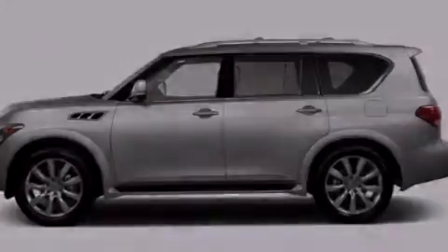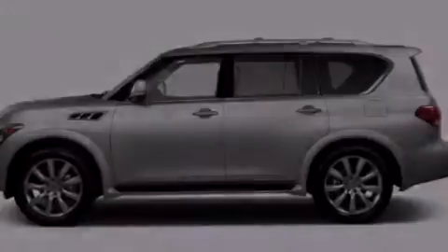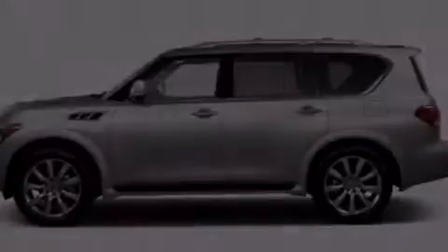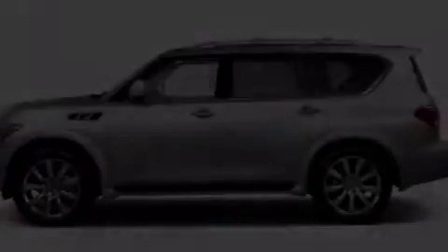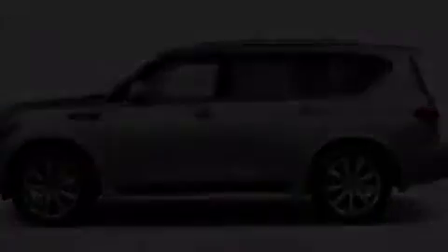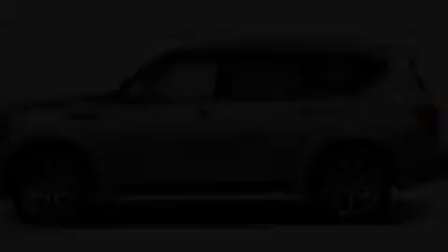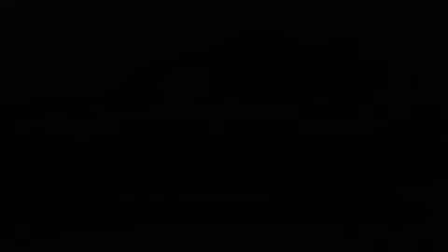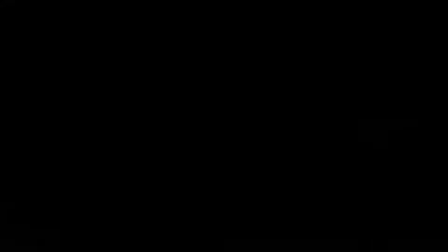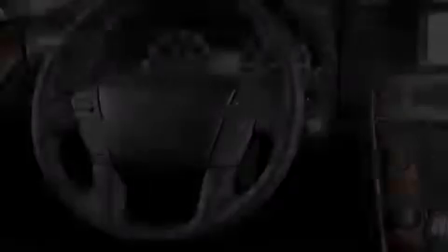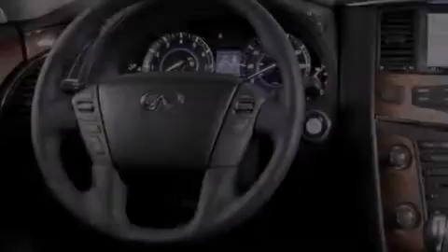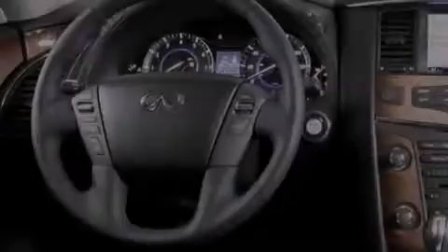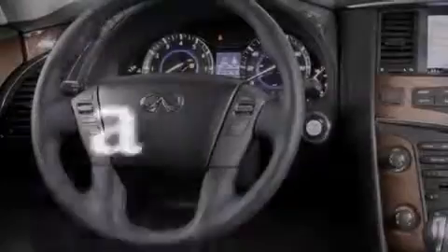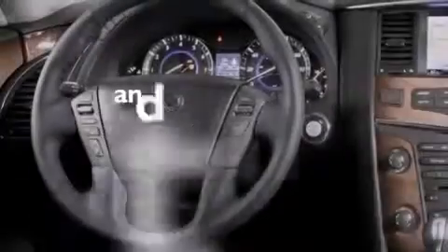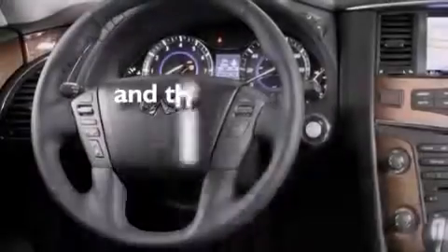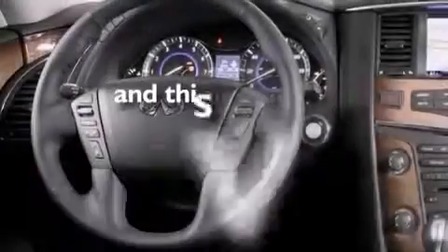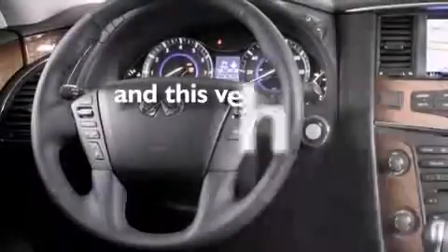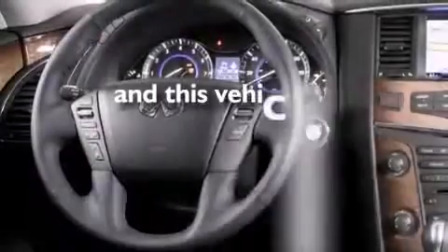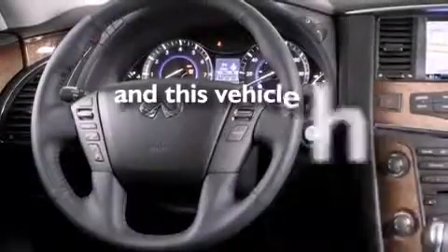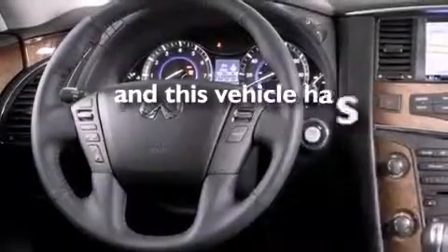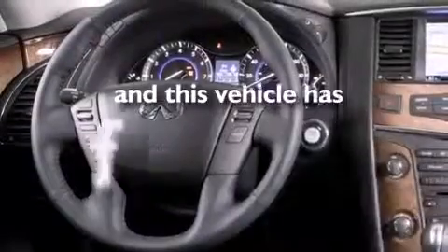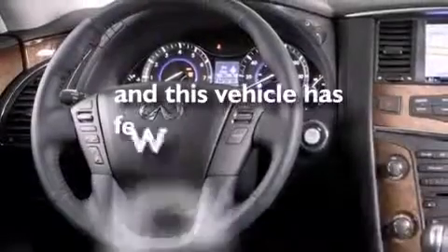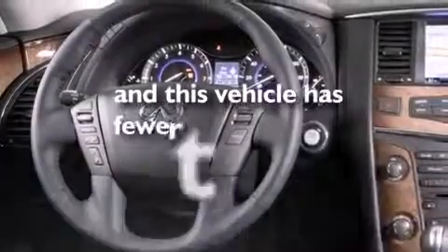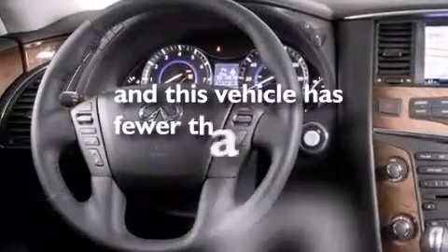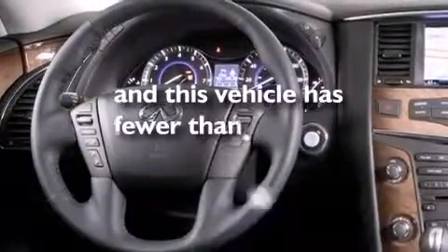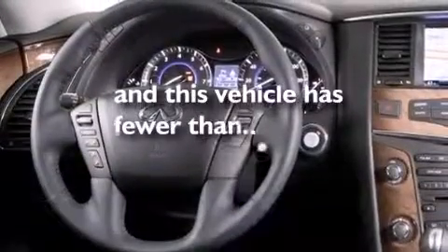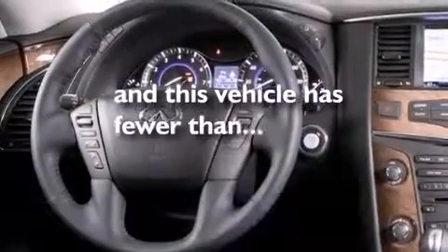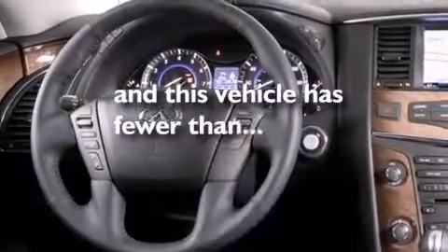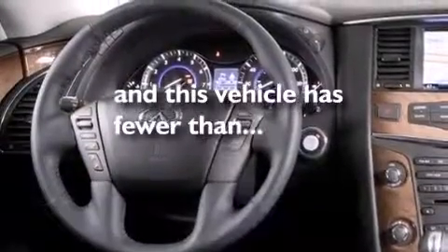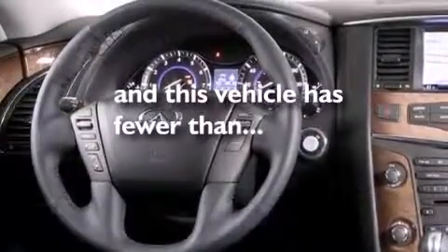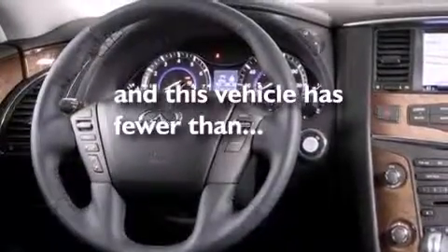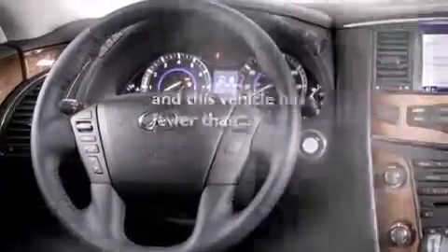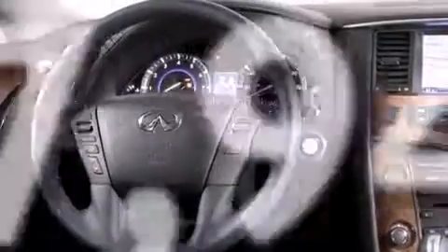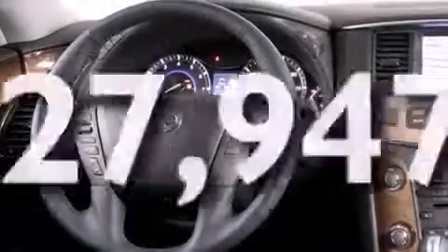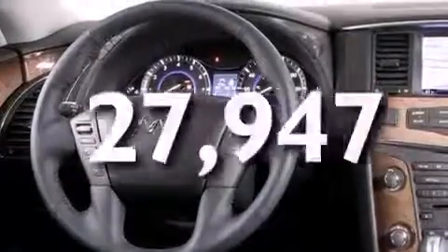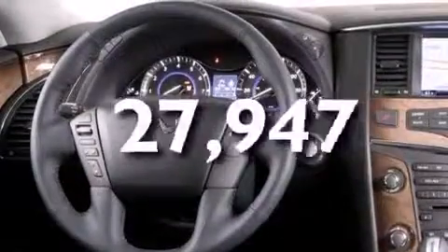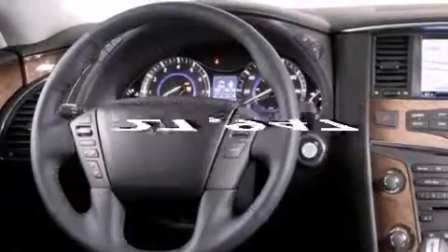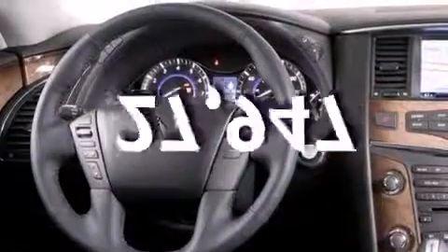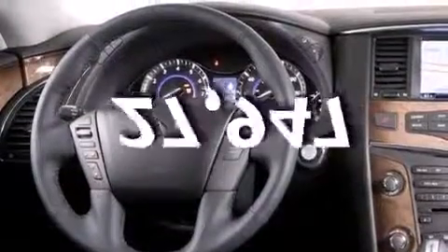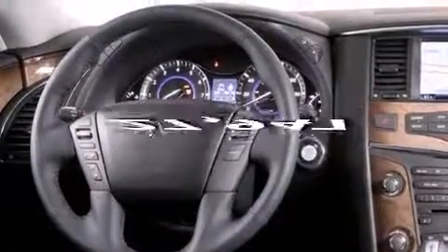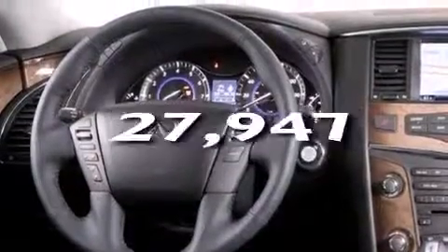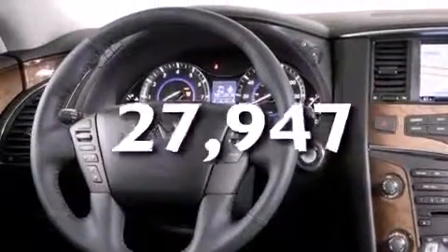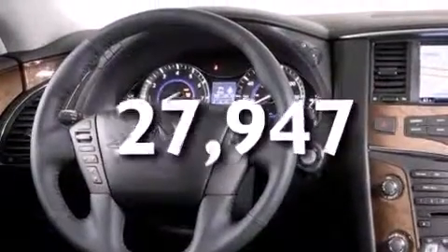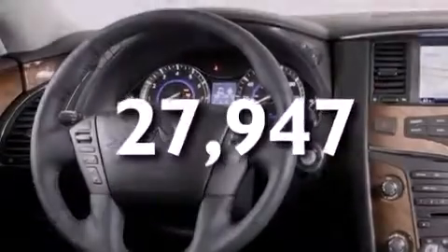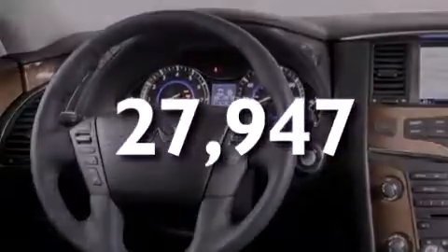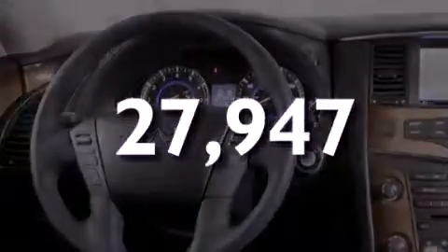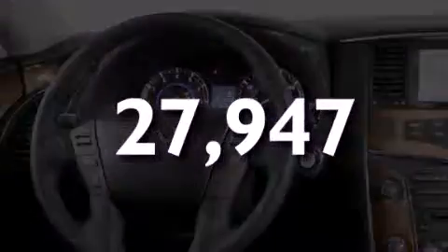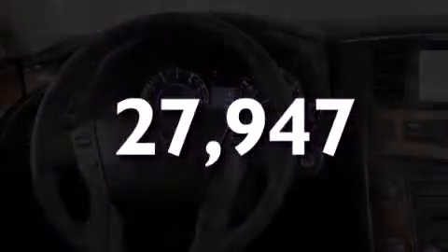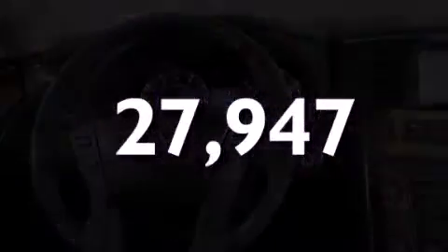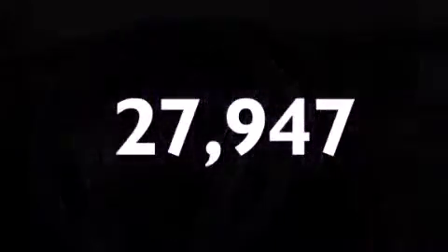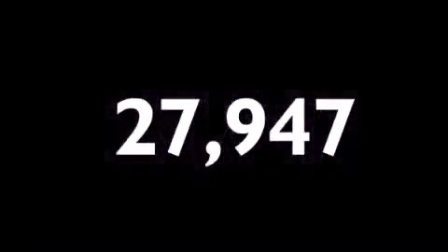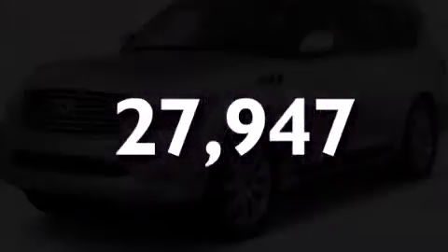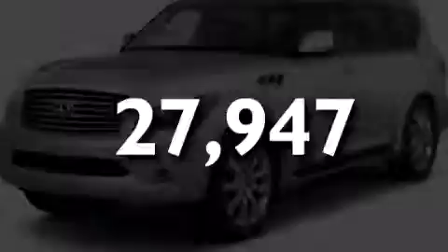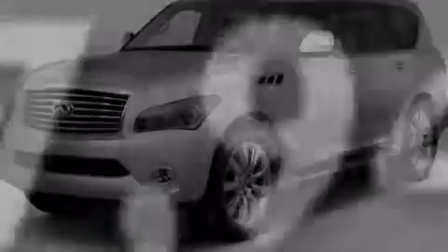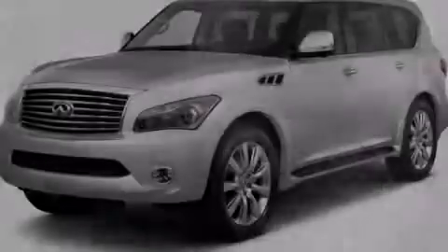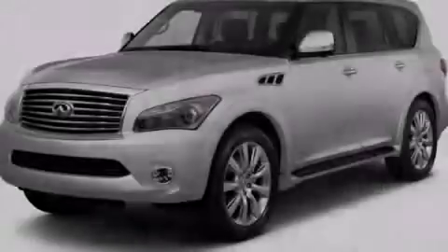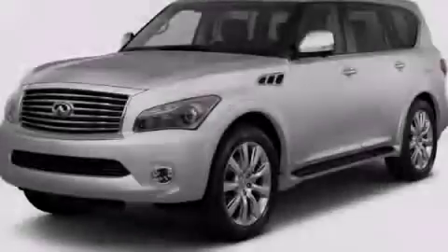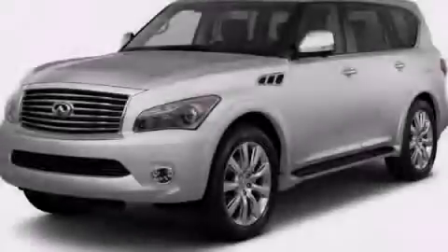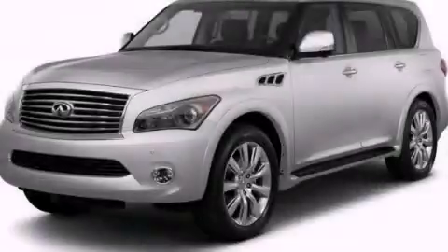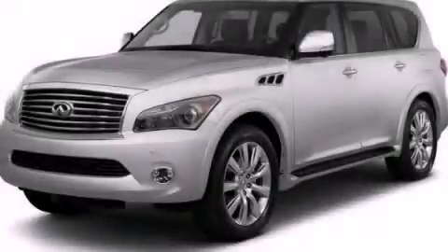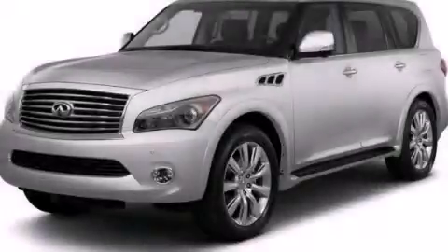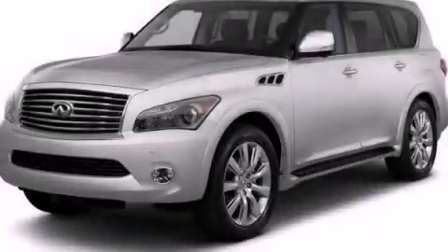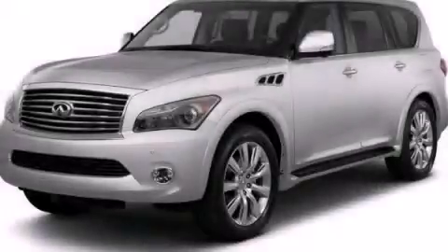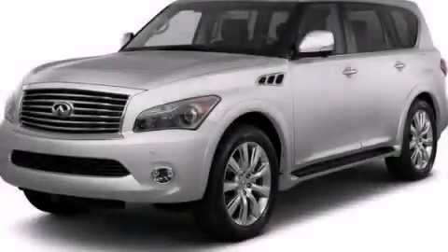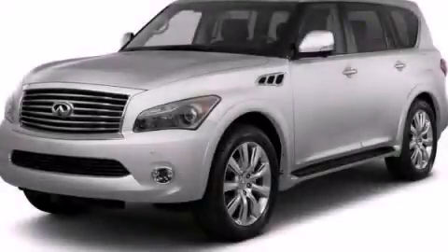This vehicle has less than 28,000 miles. Please call today to reserve this vehicle for a test drive.